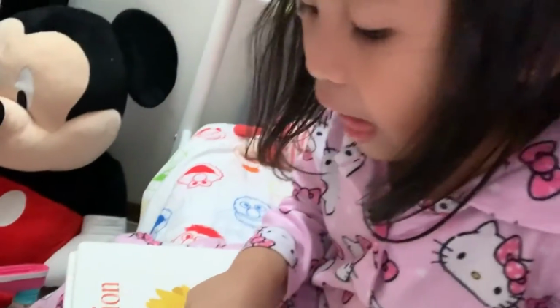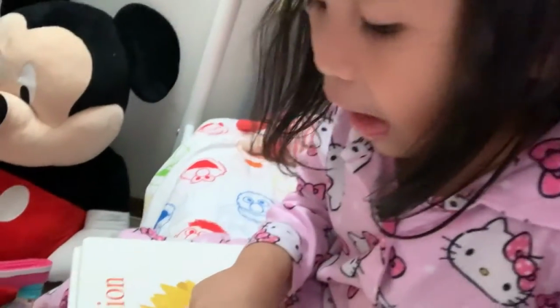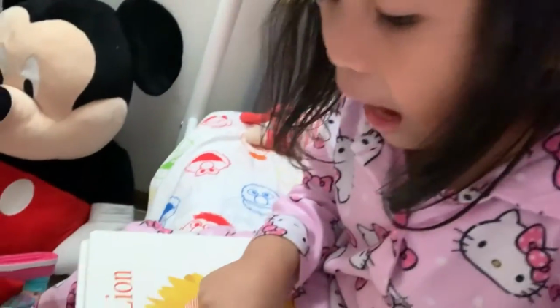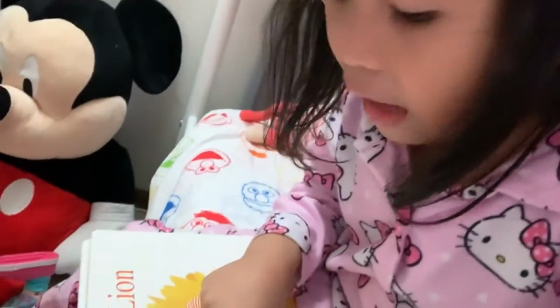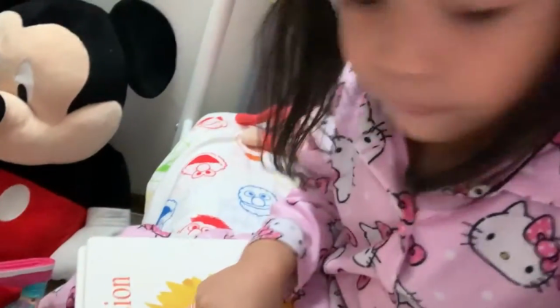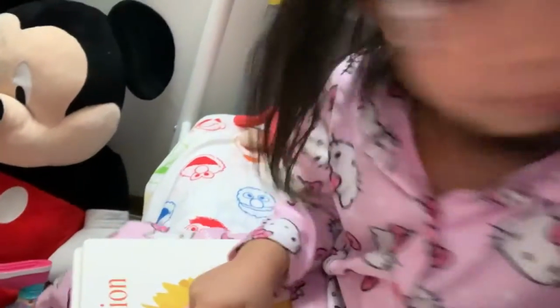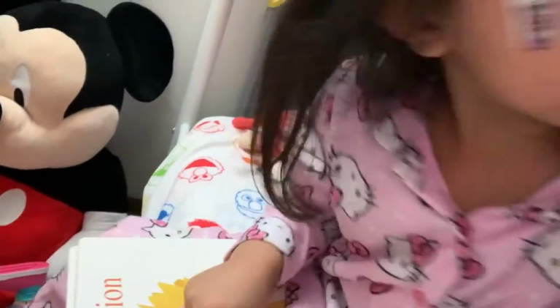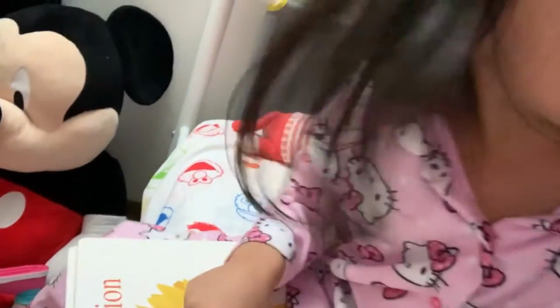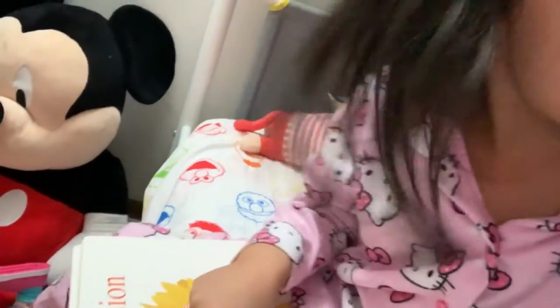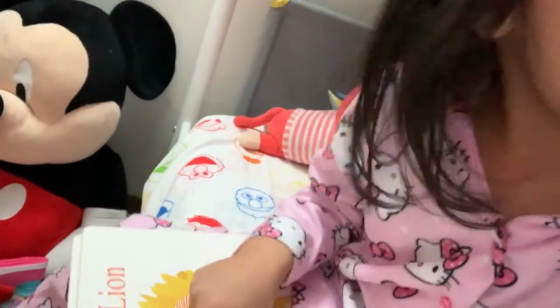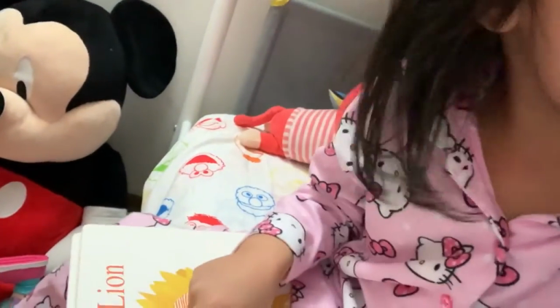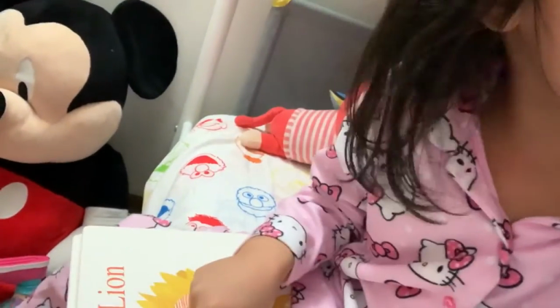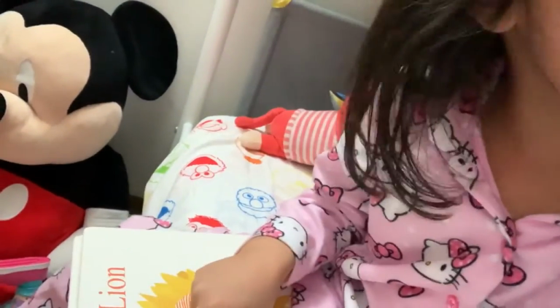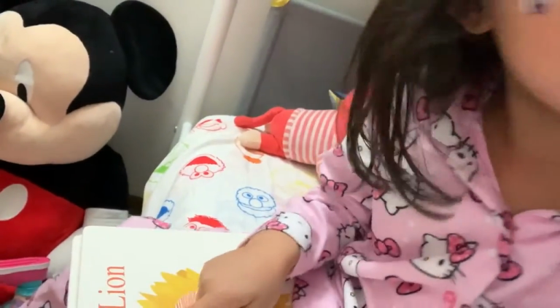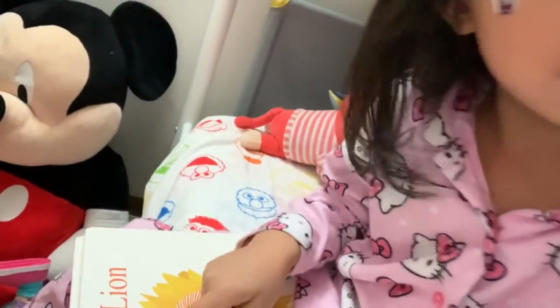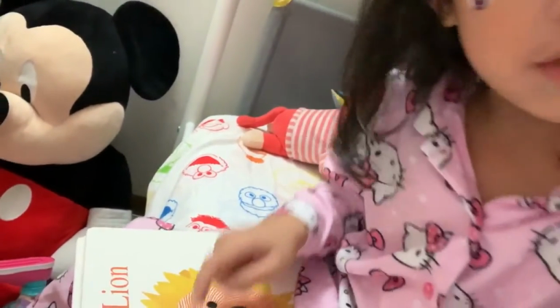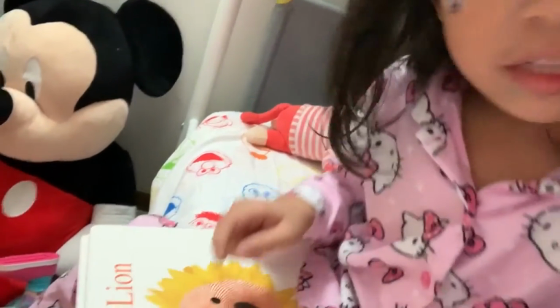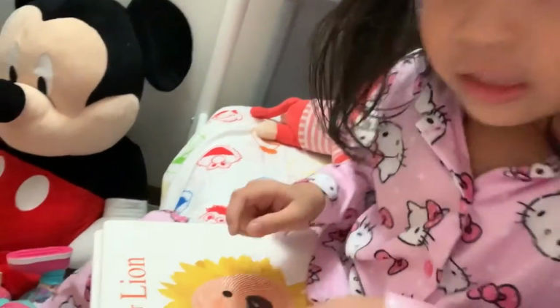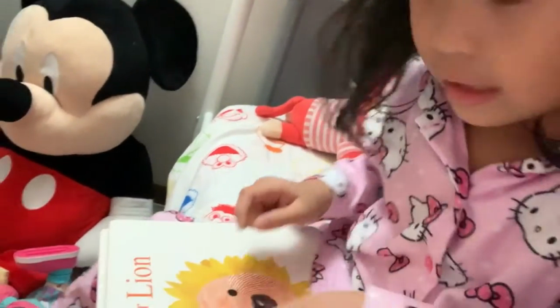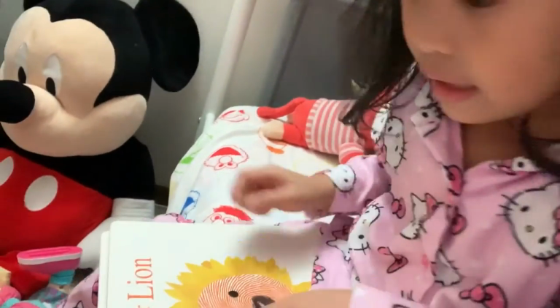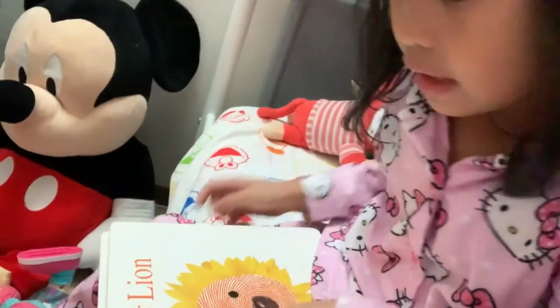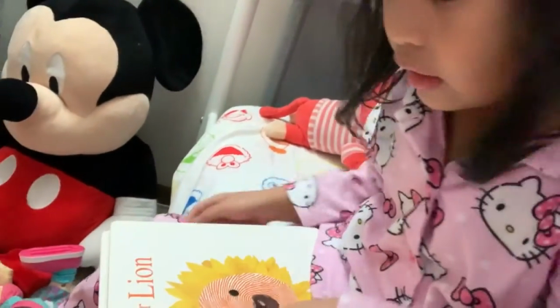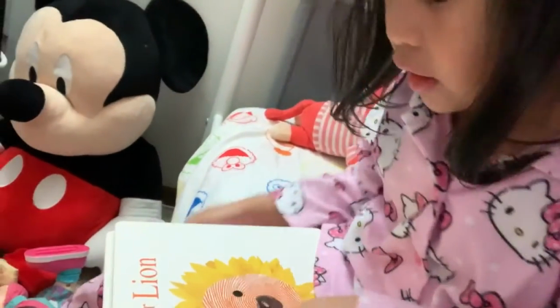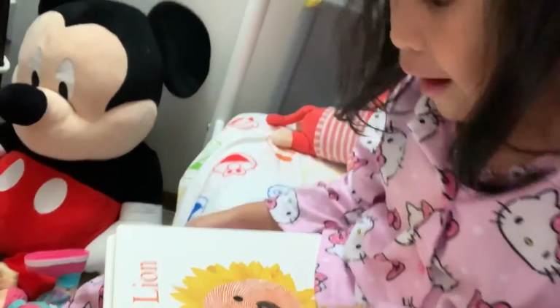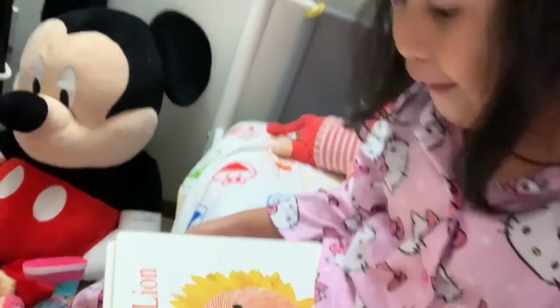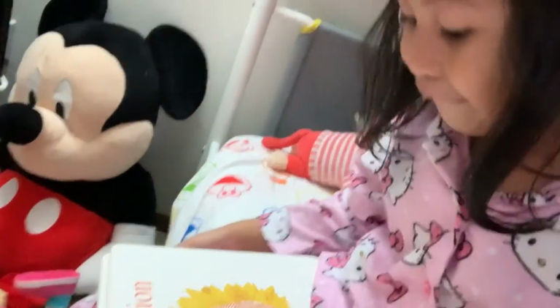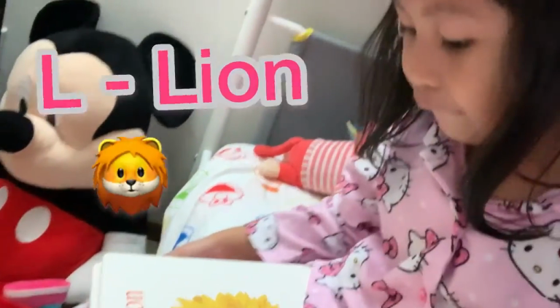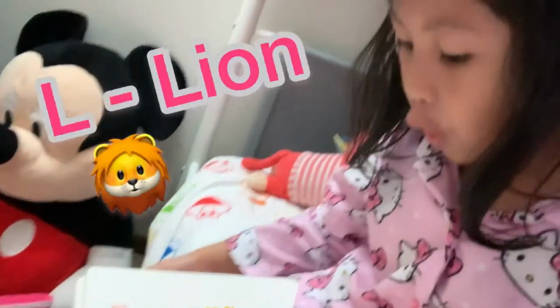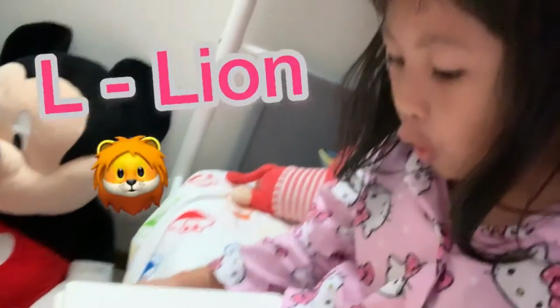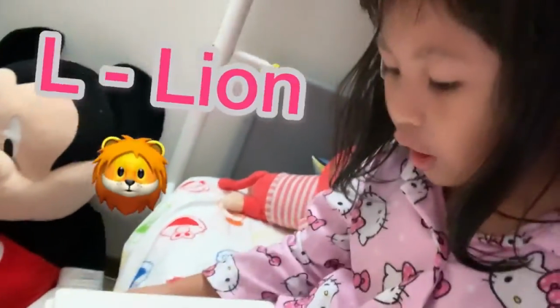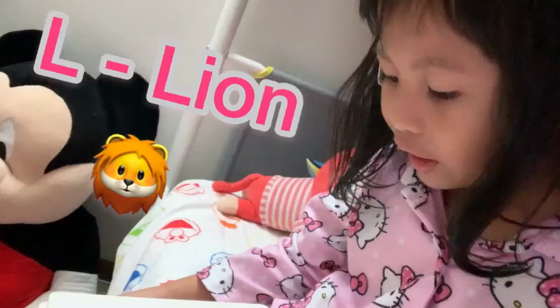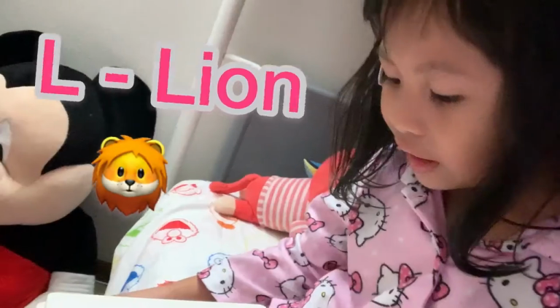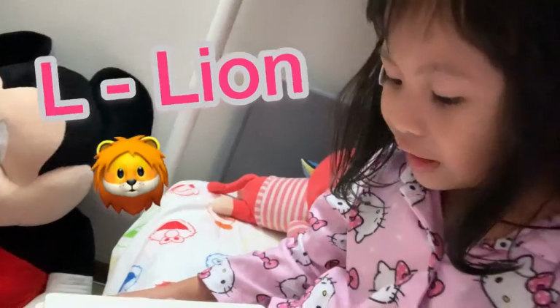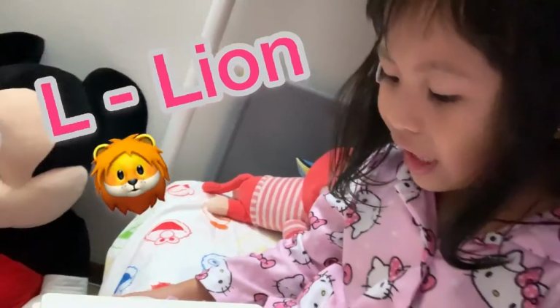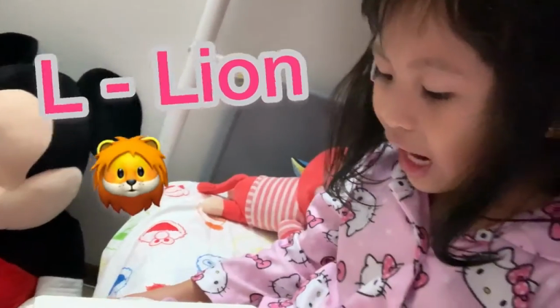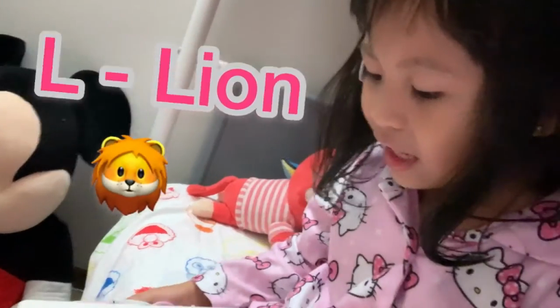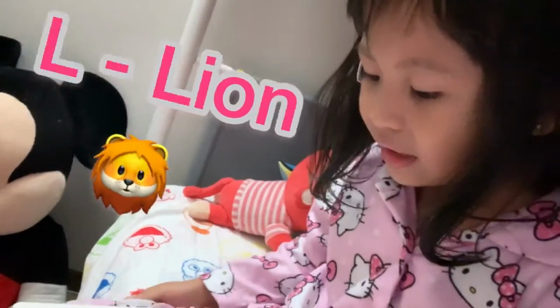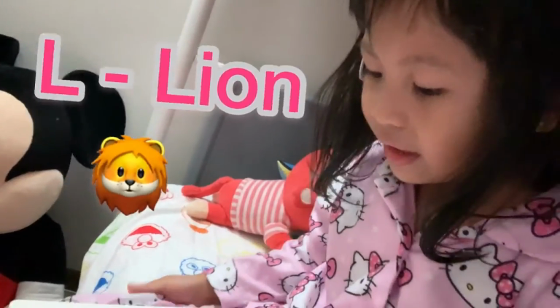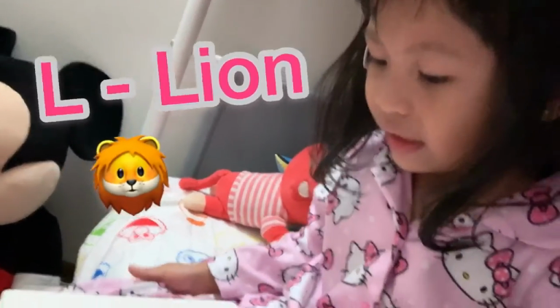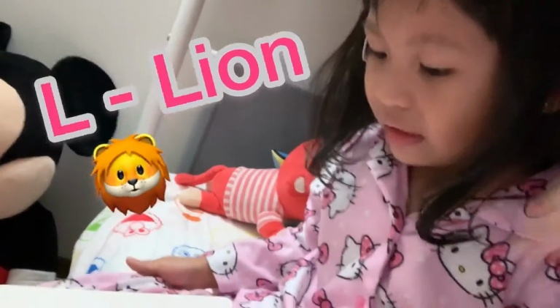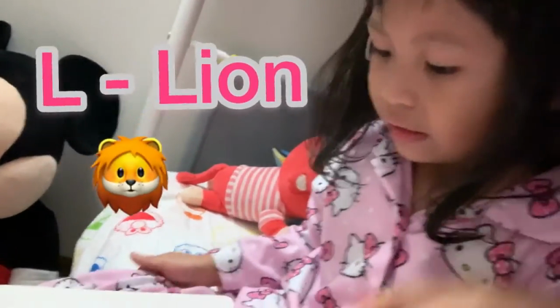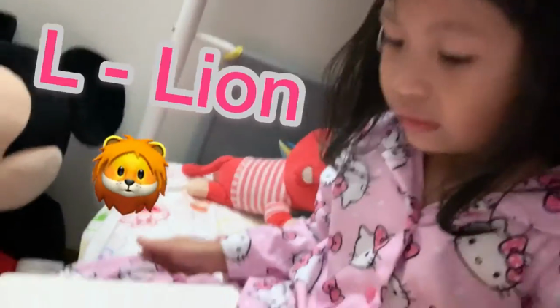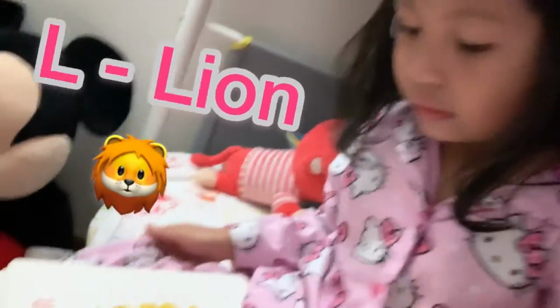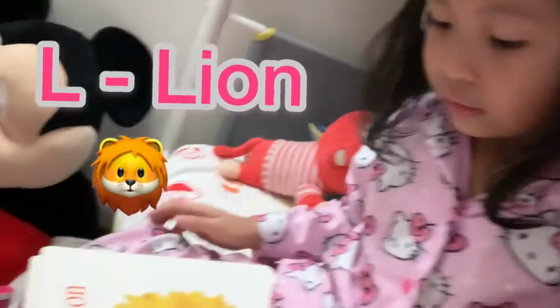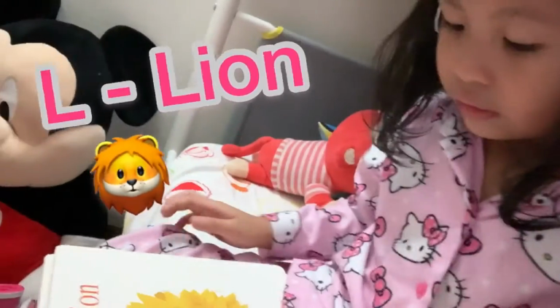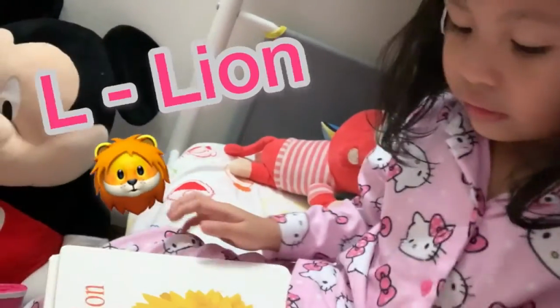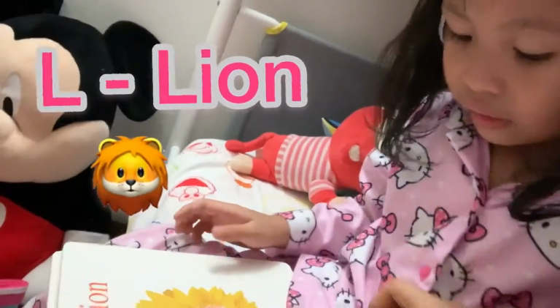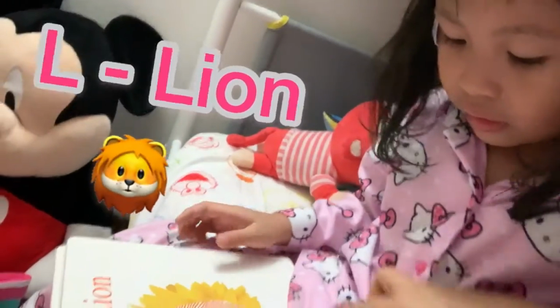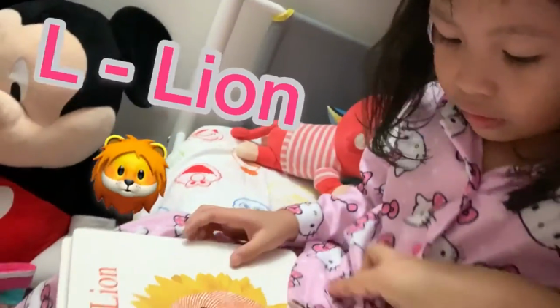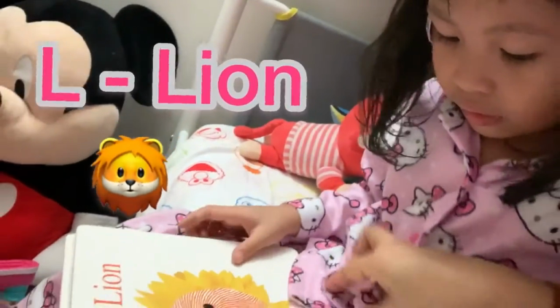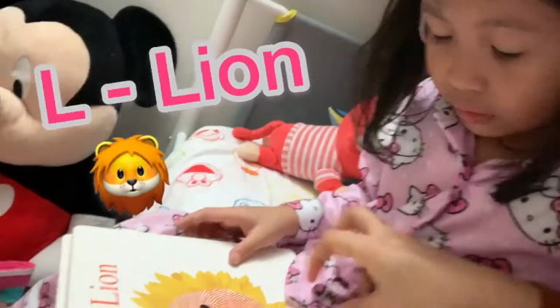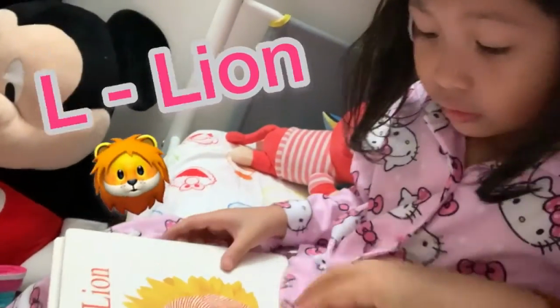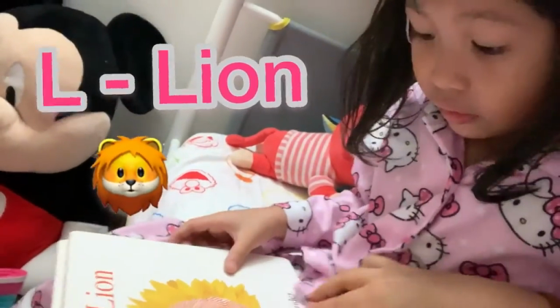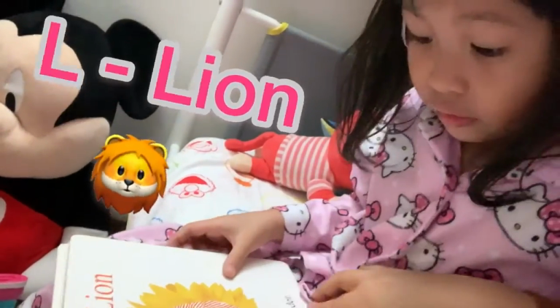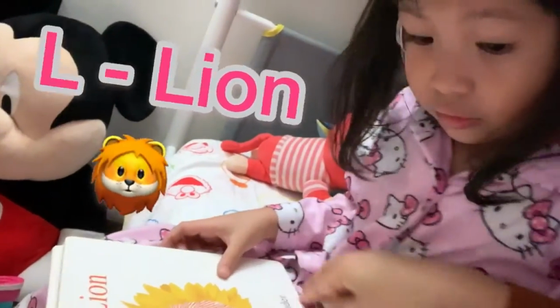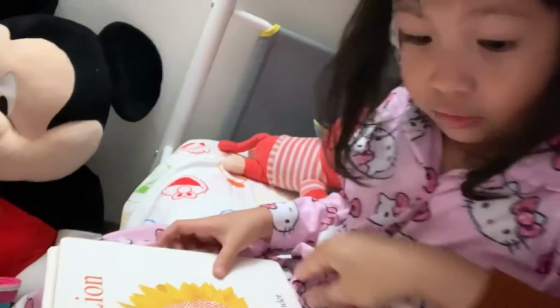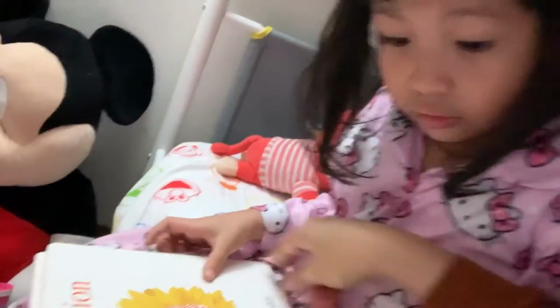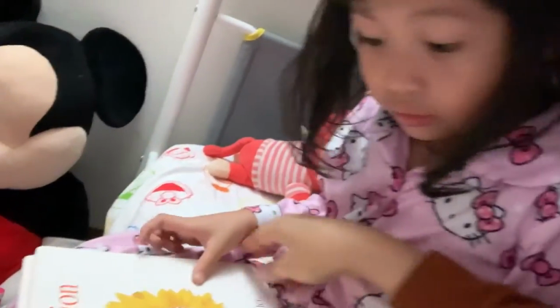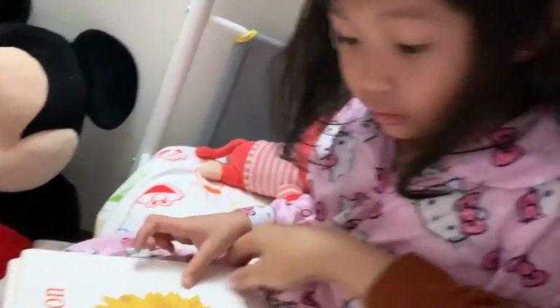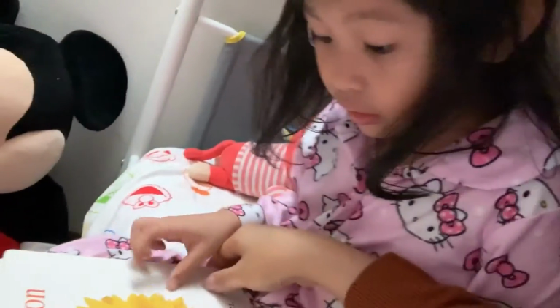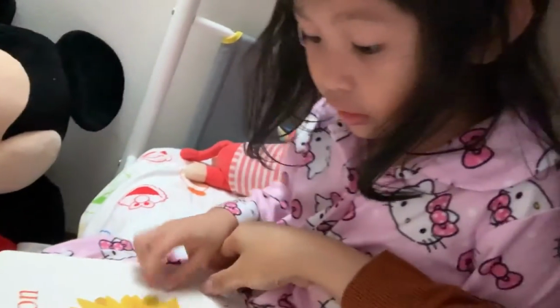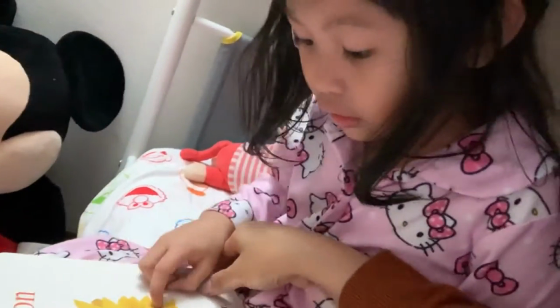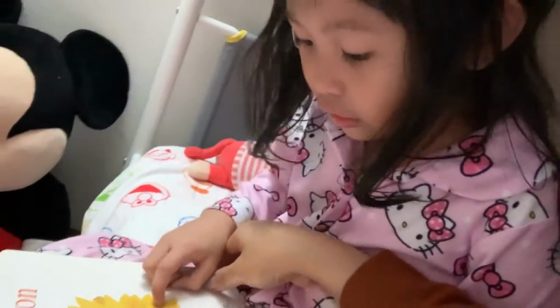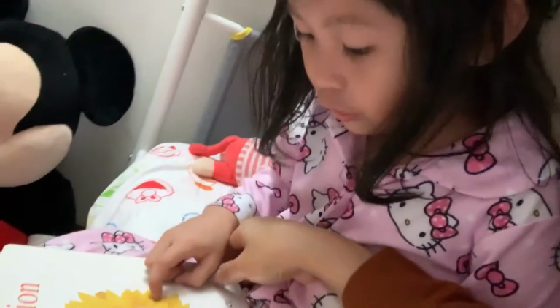L is for Lion, with a roar like thunder.